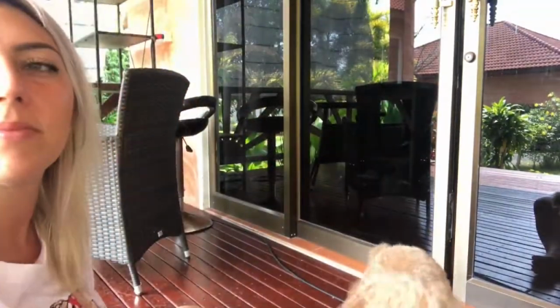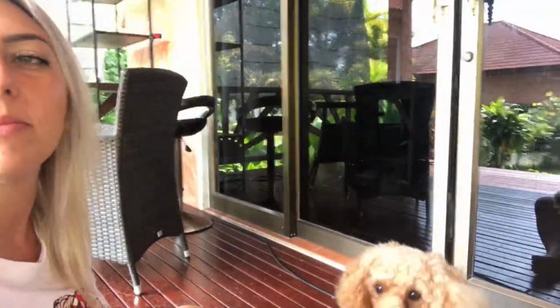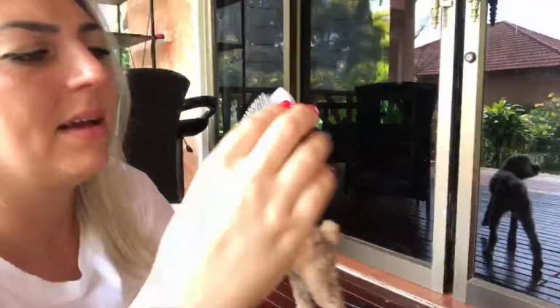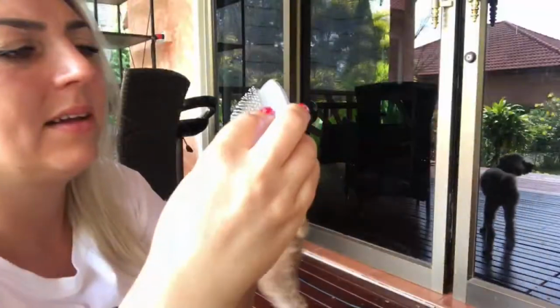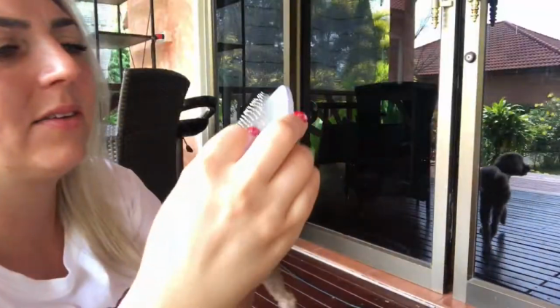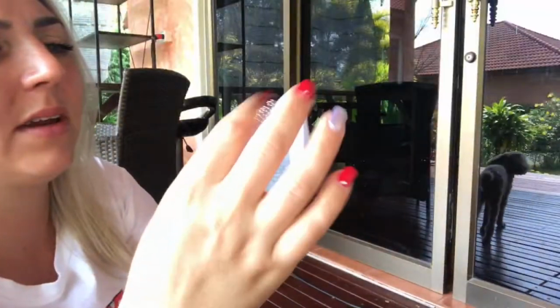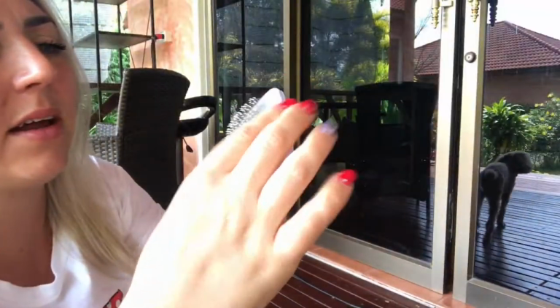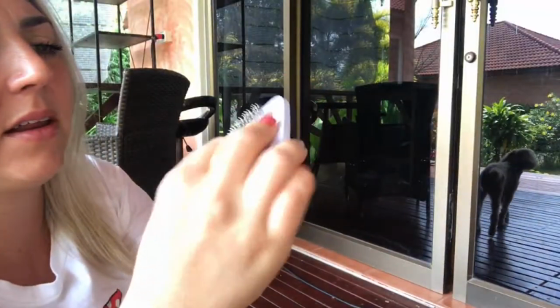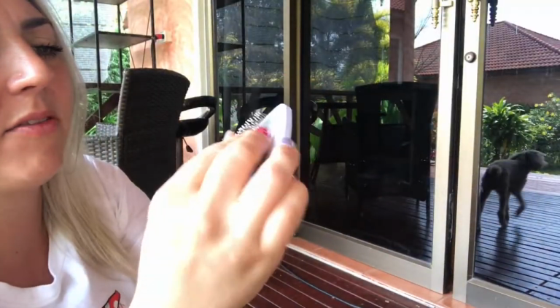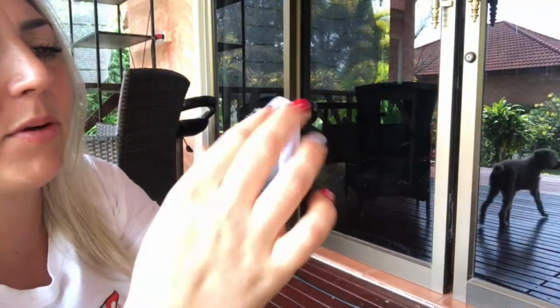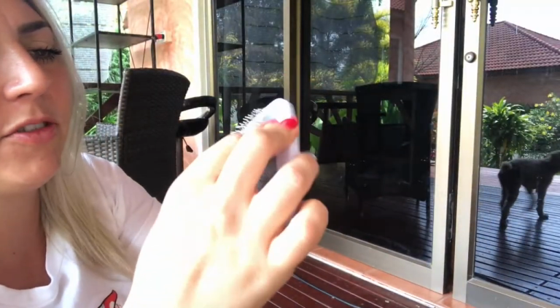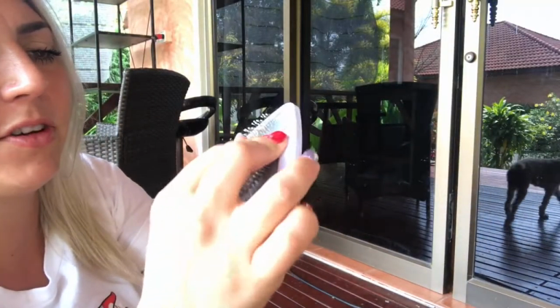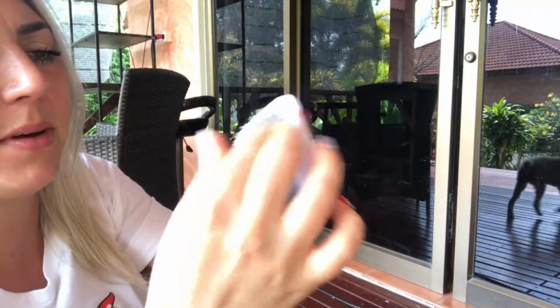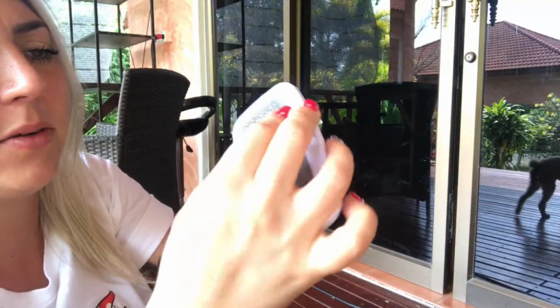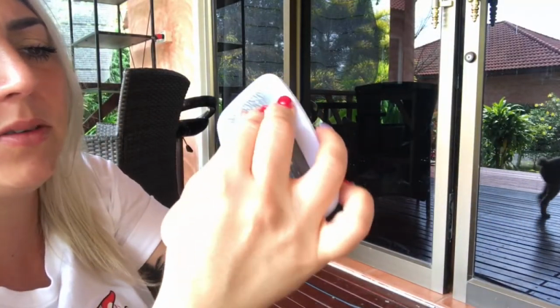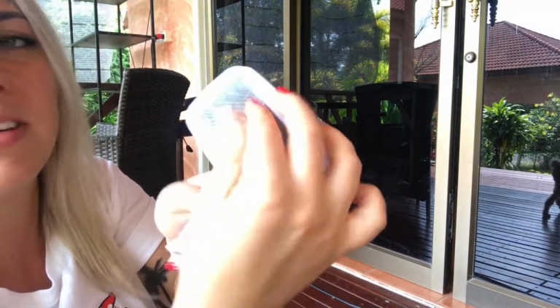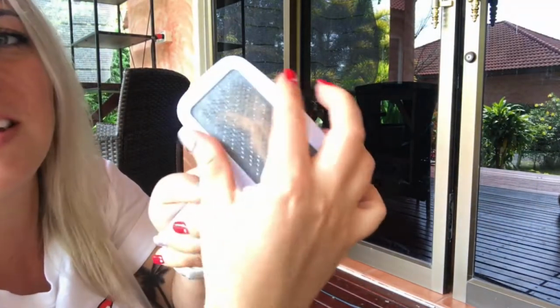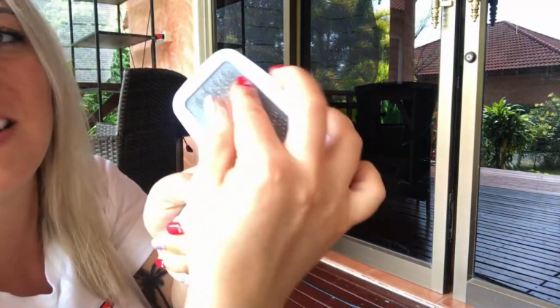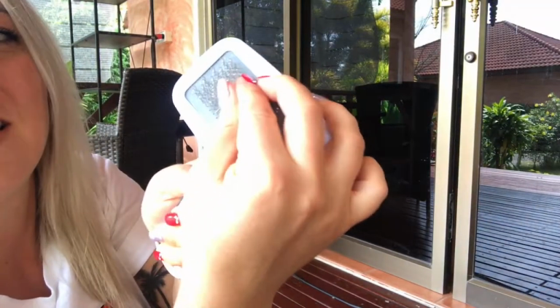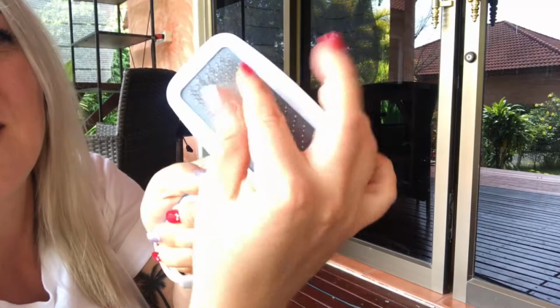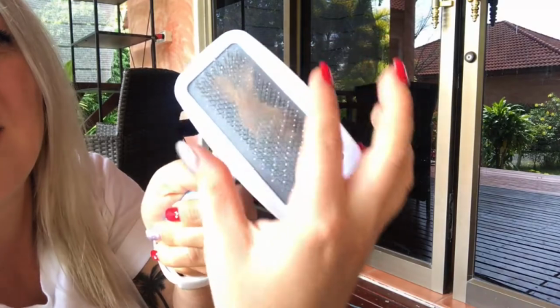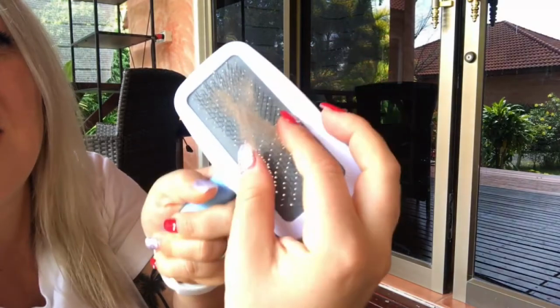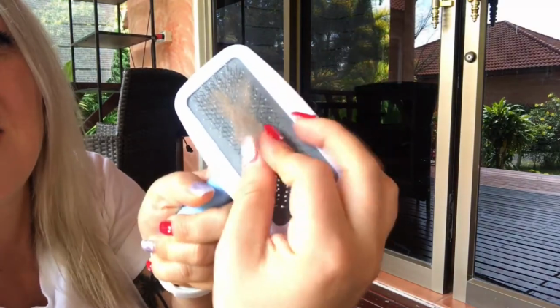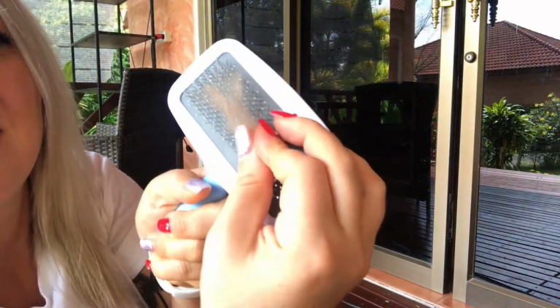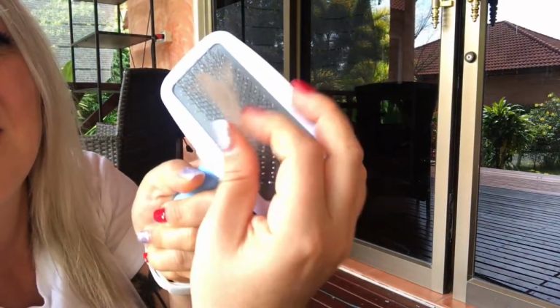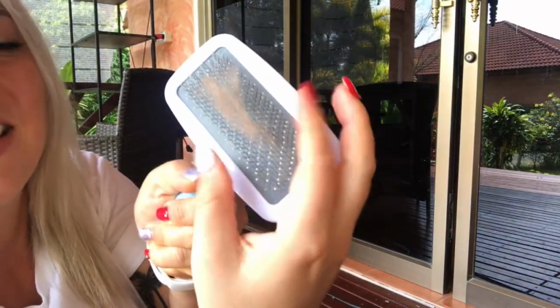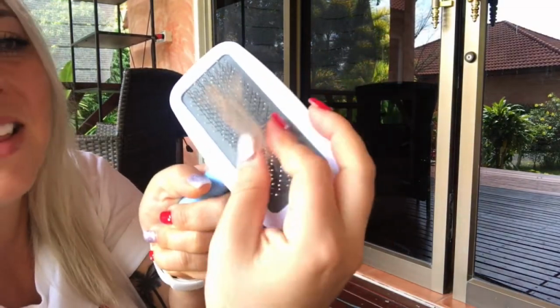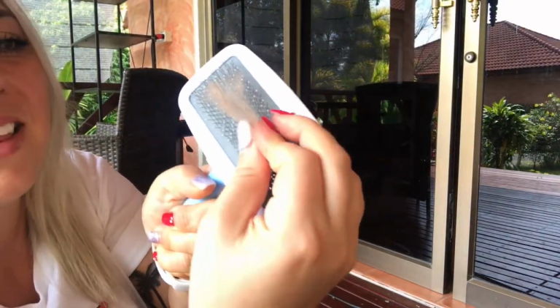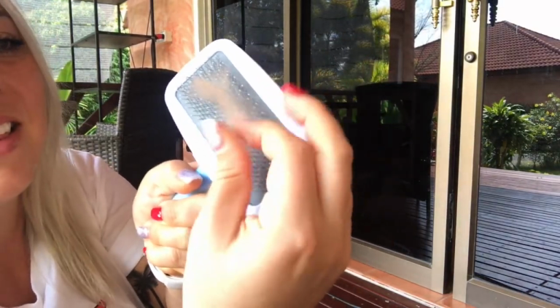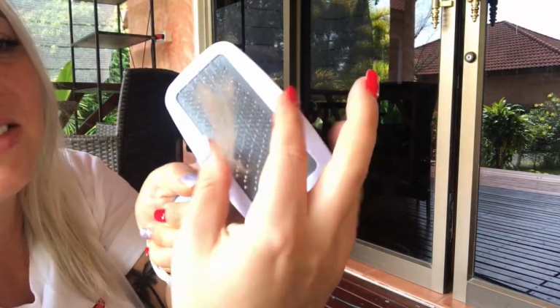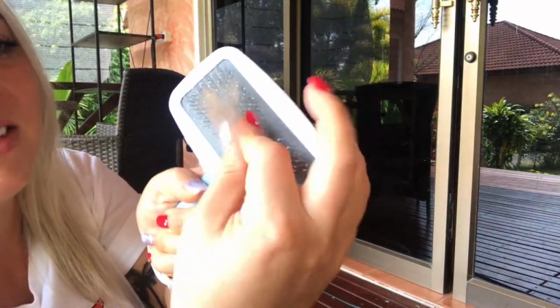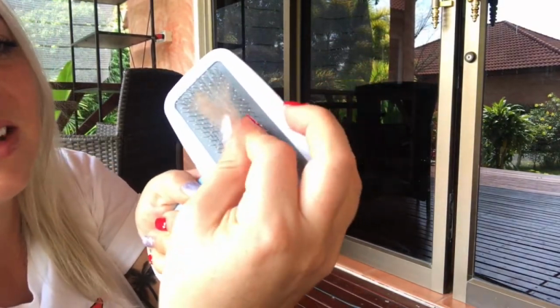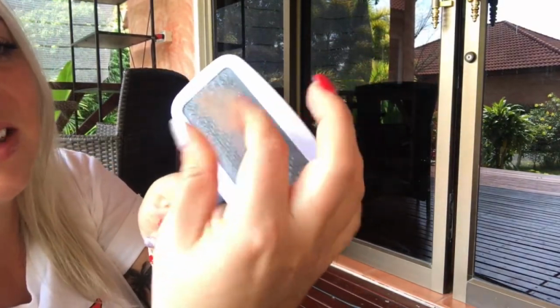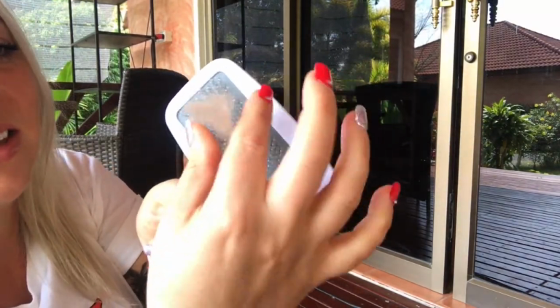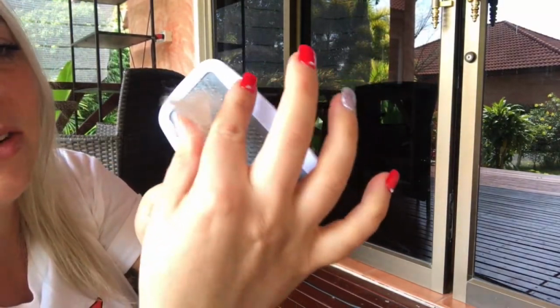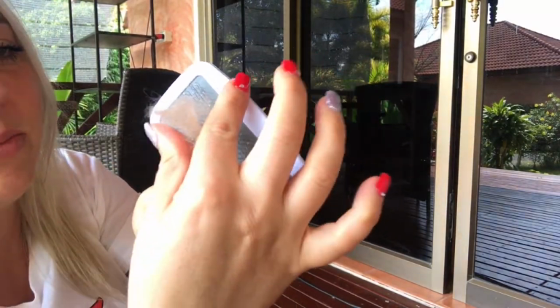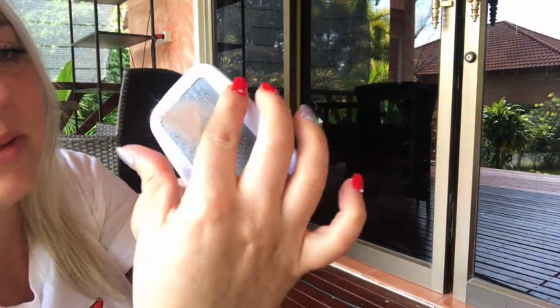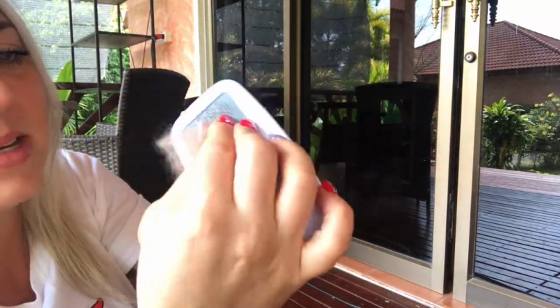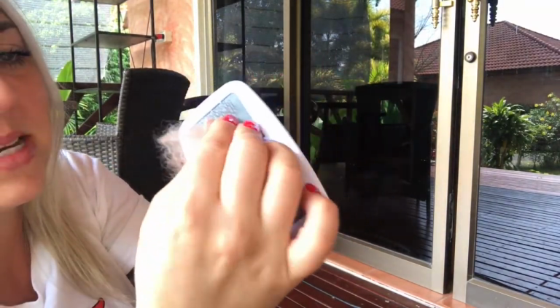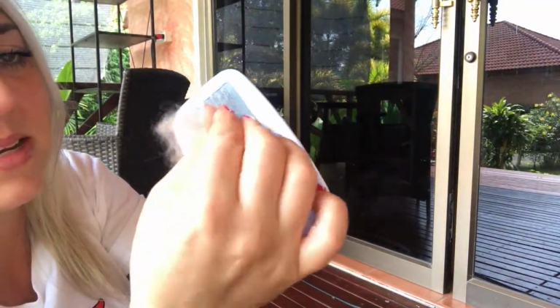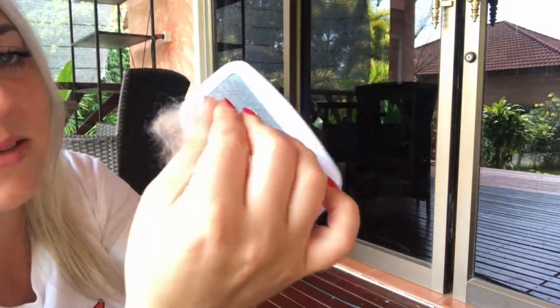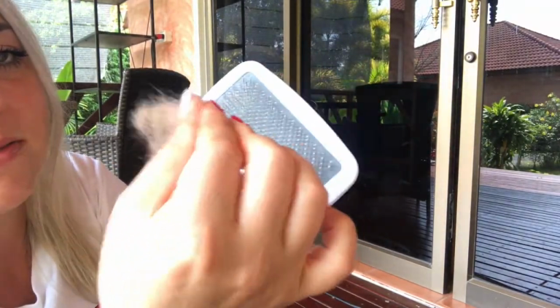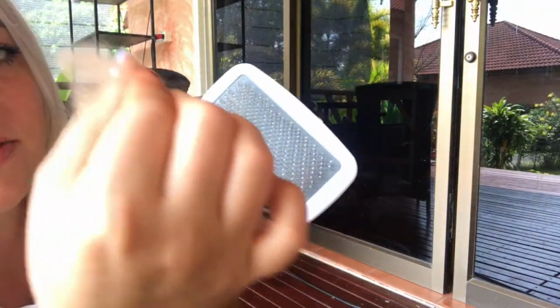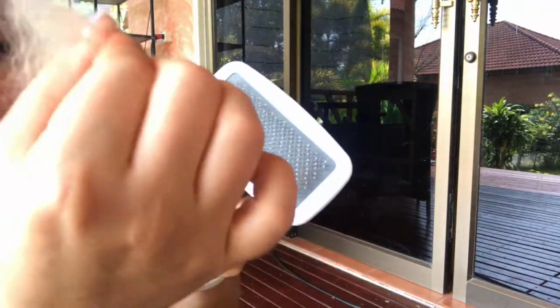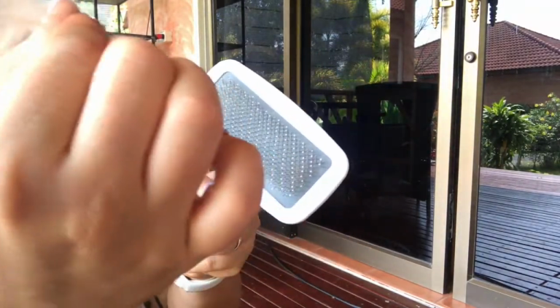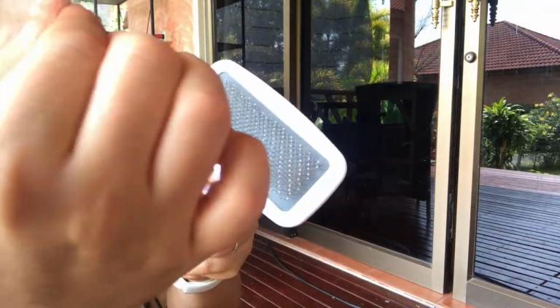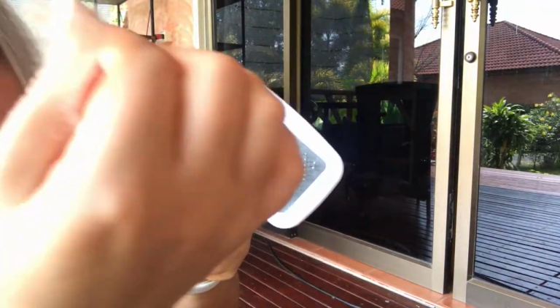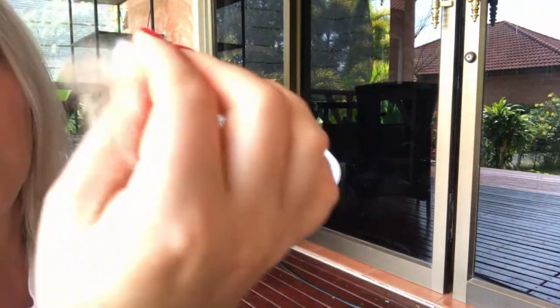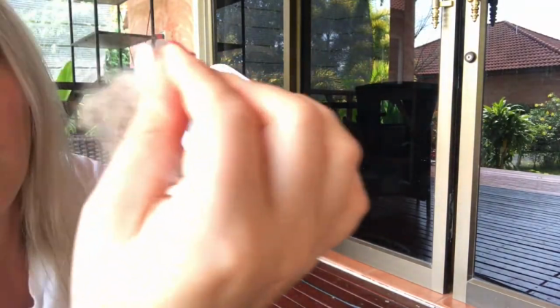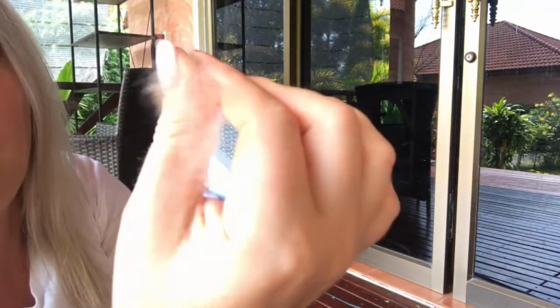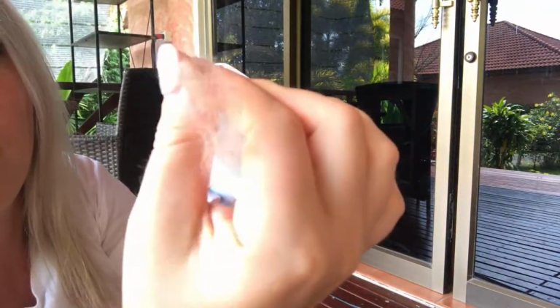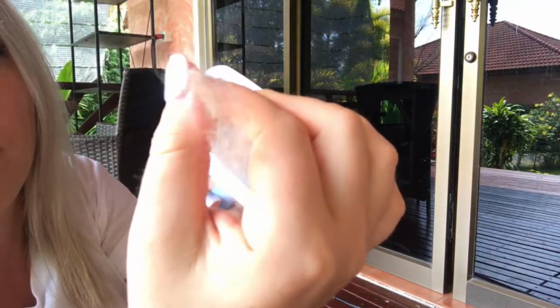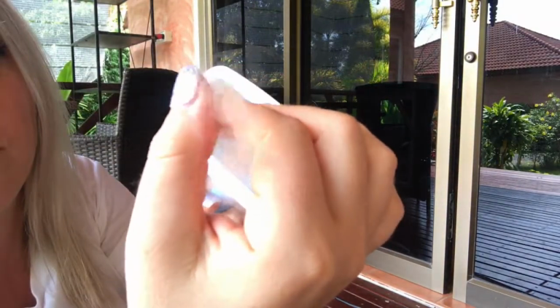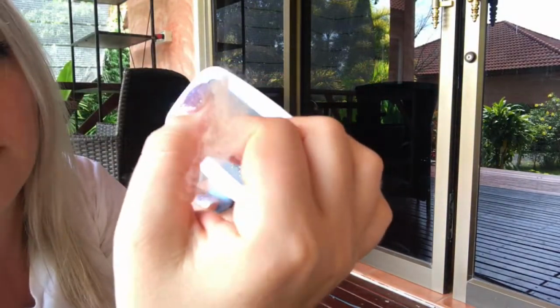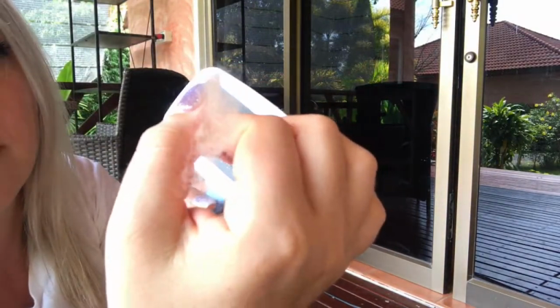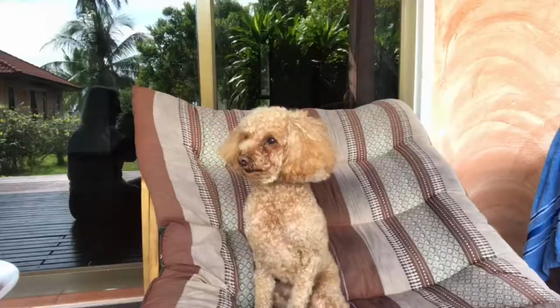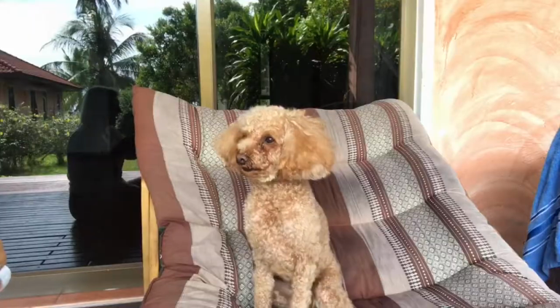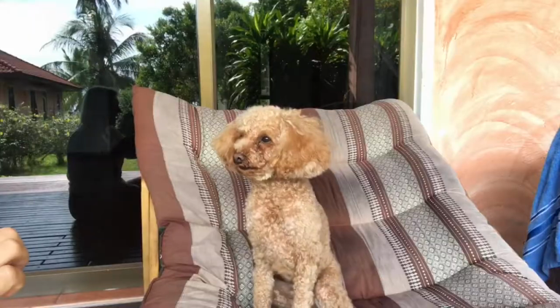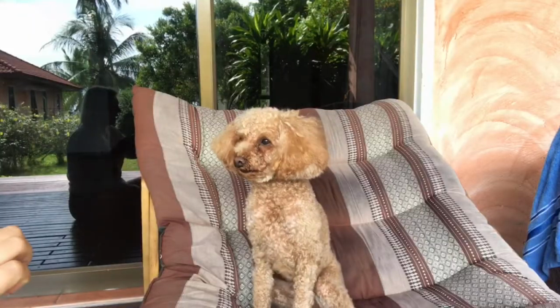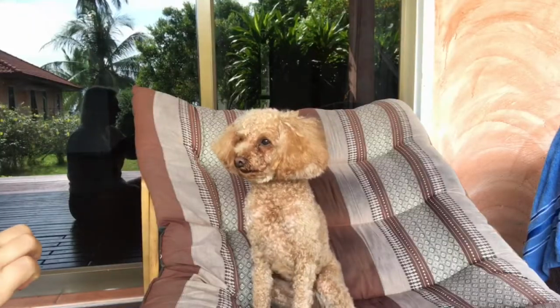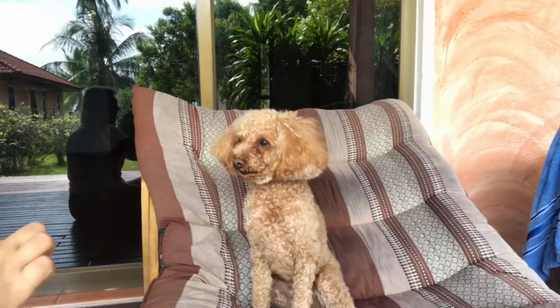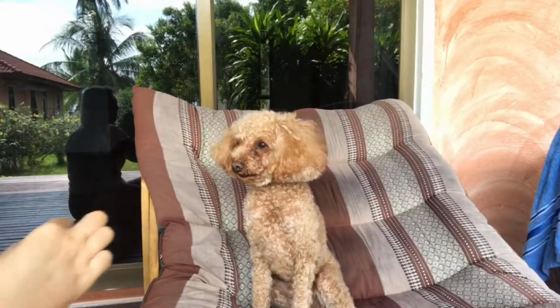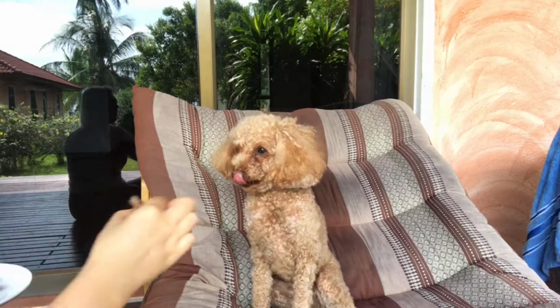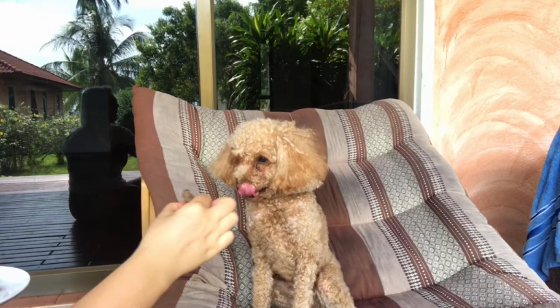So now that I've brushed him out, there's a little bit of floof. Now you get another treat.